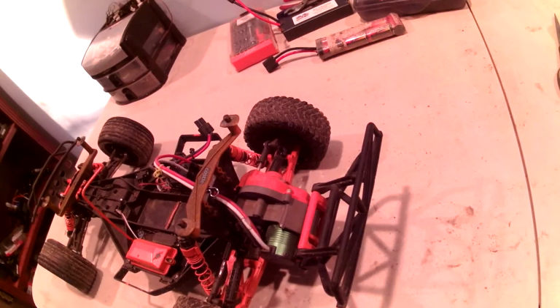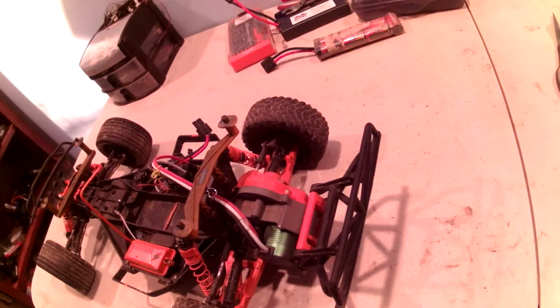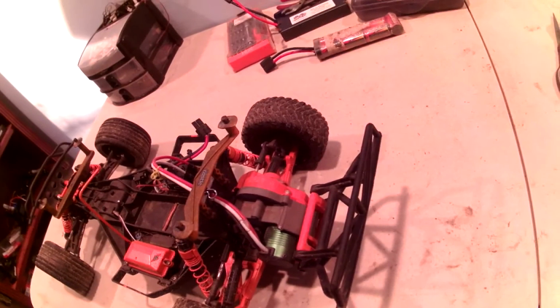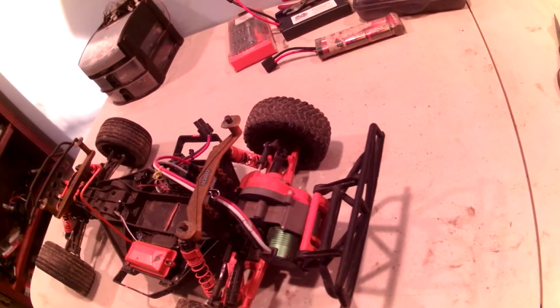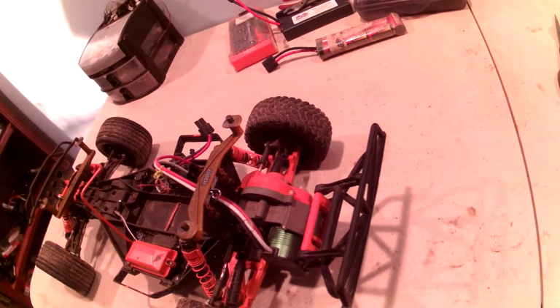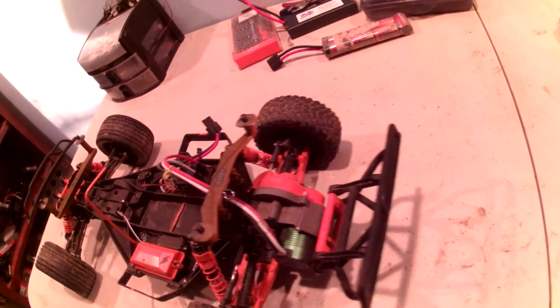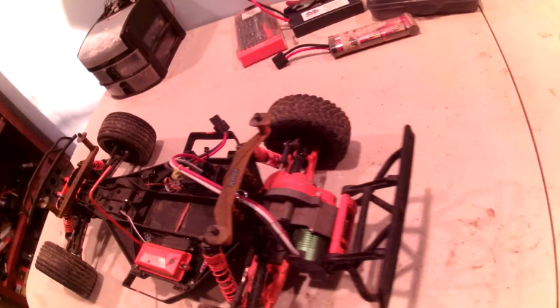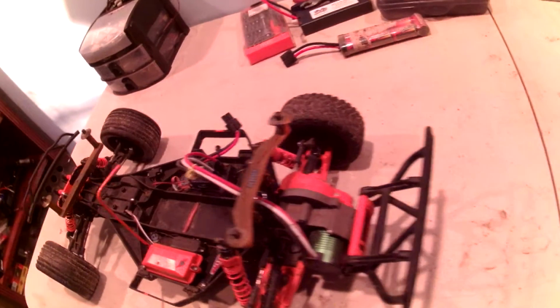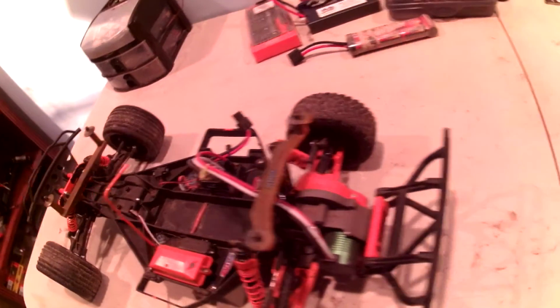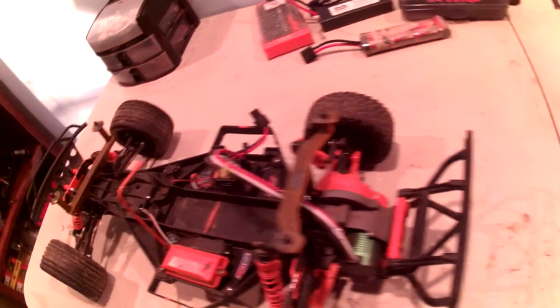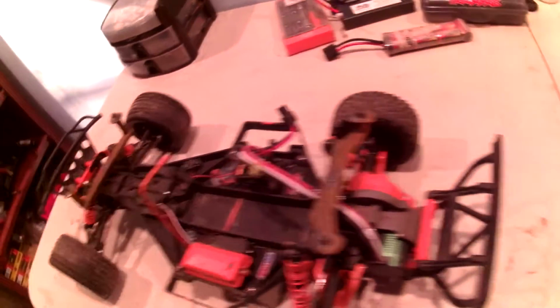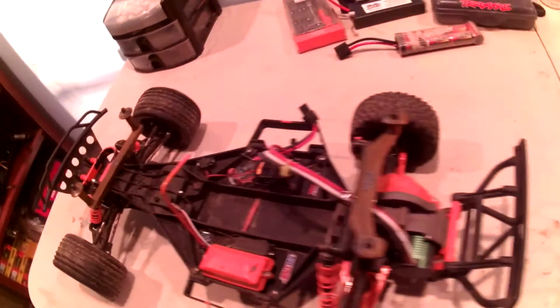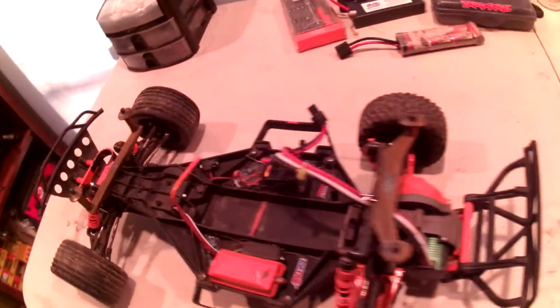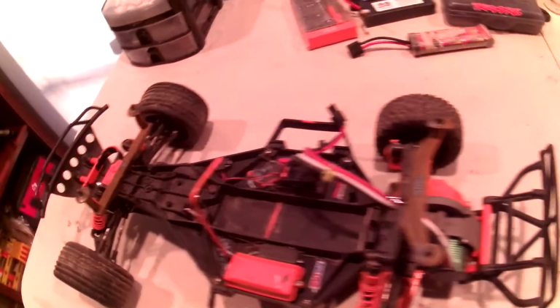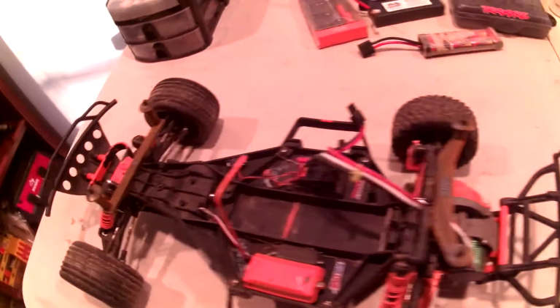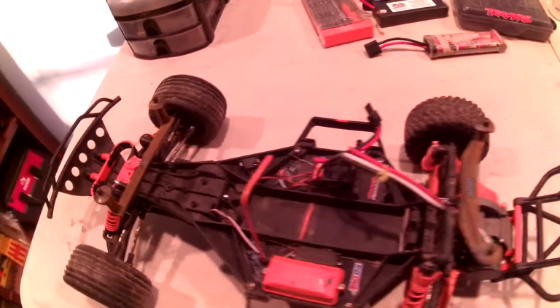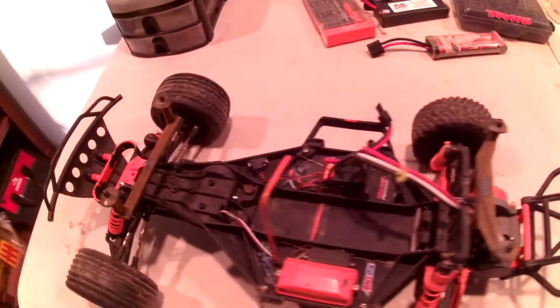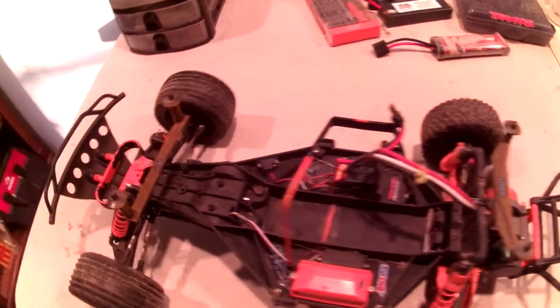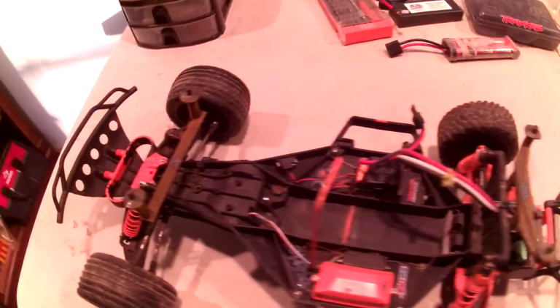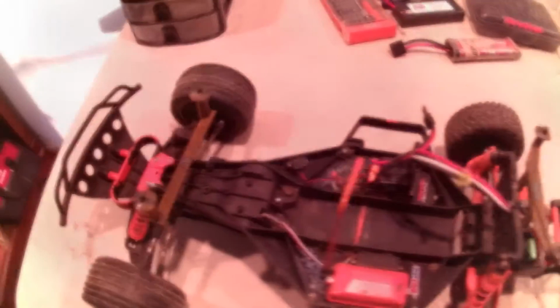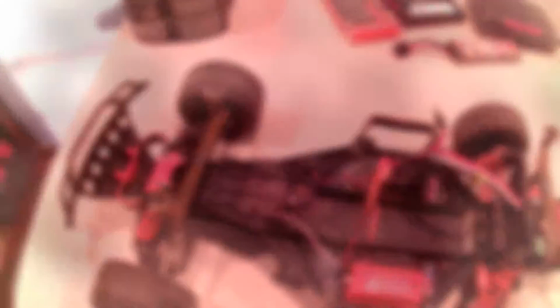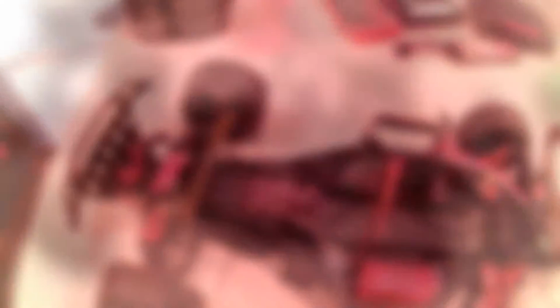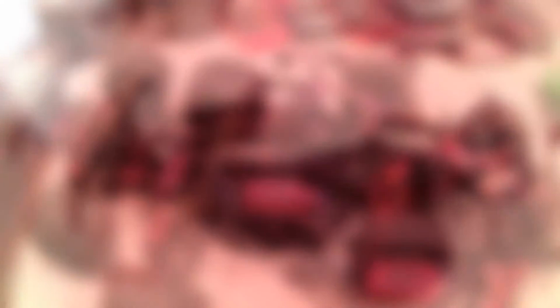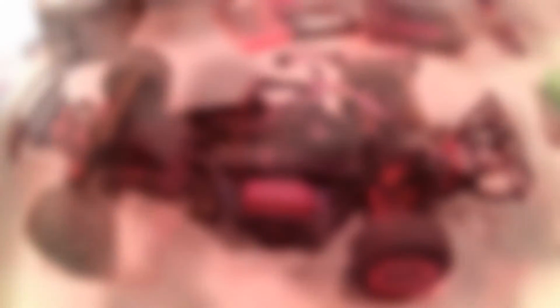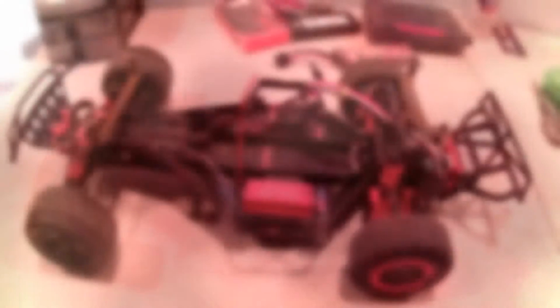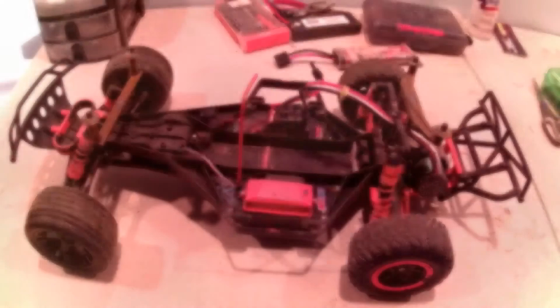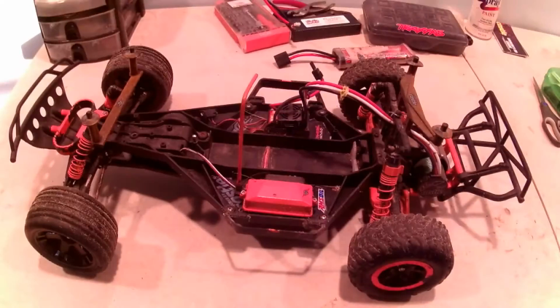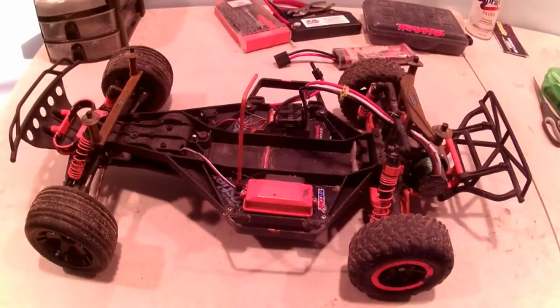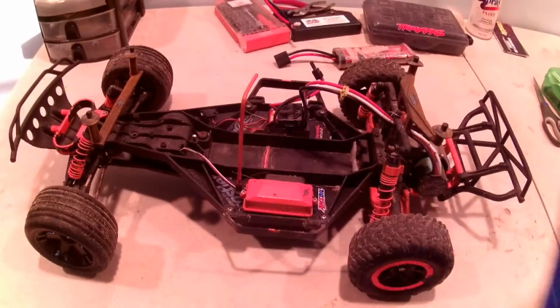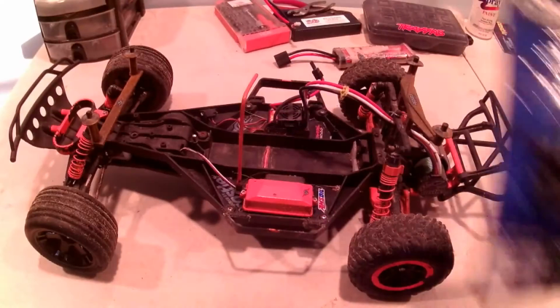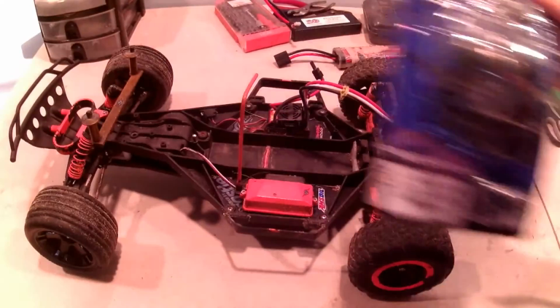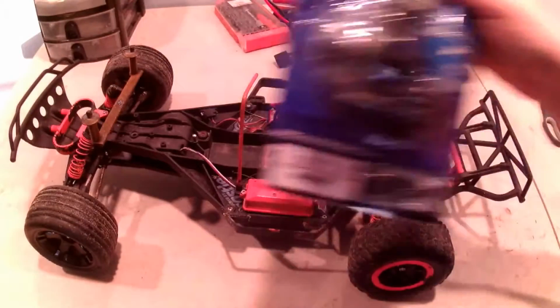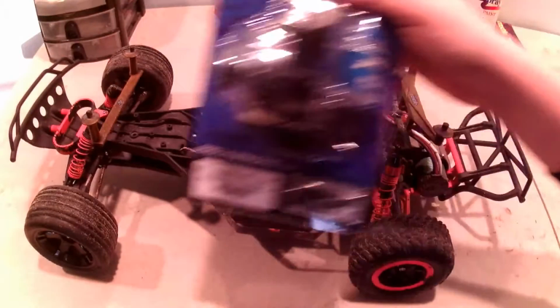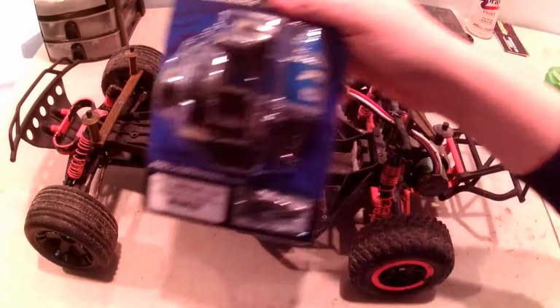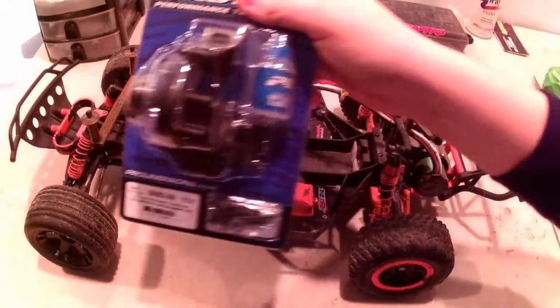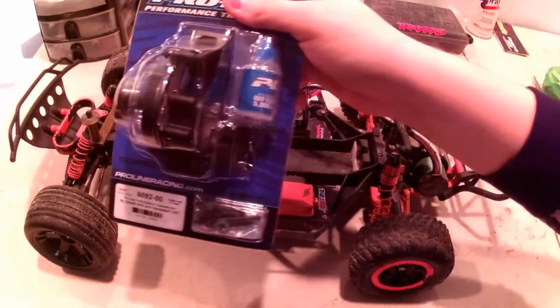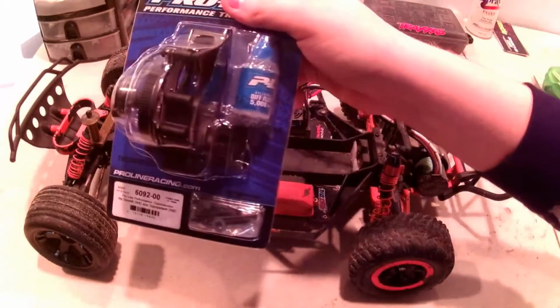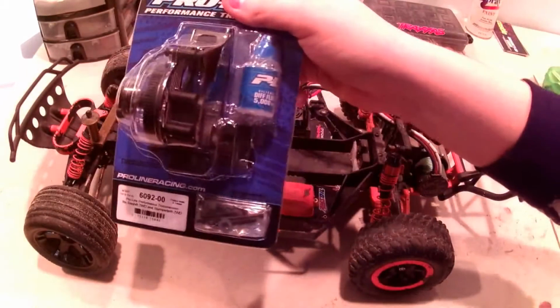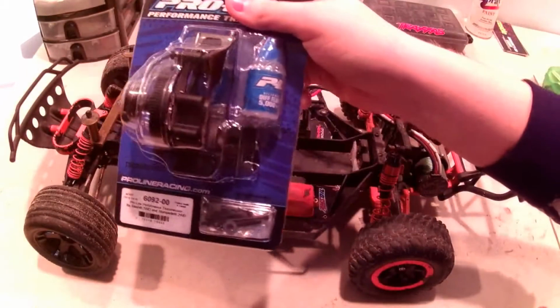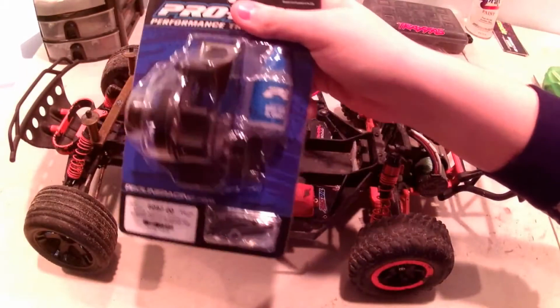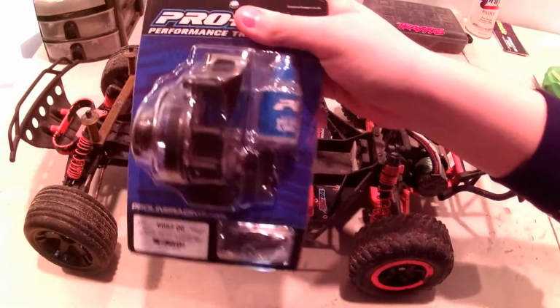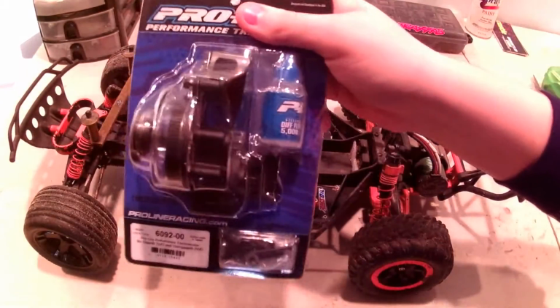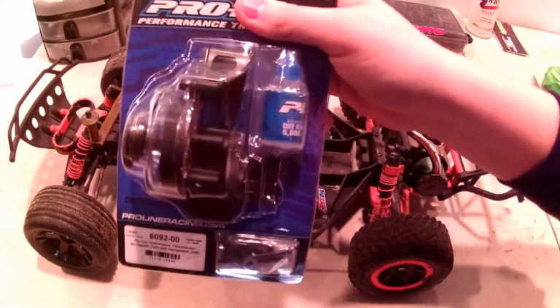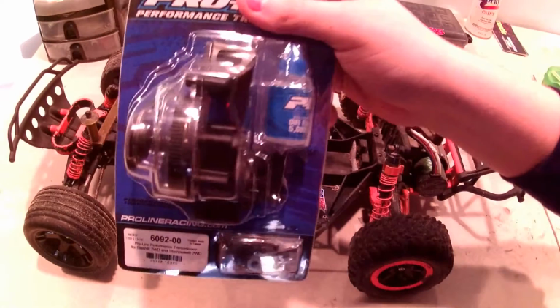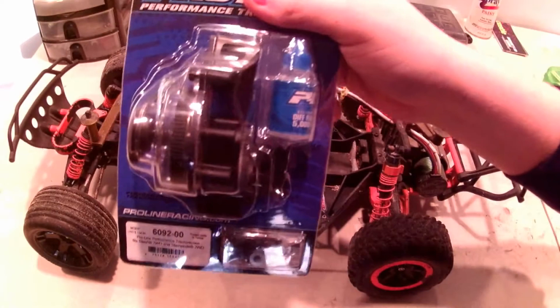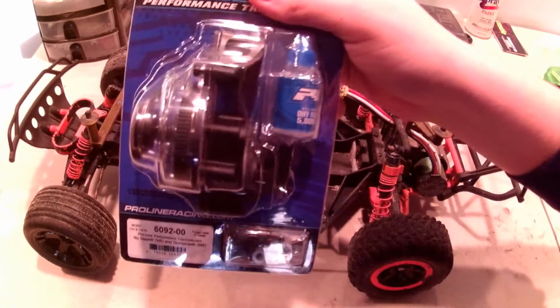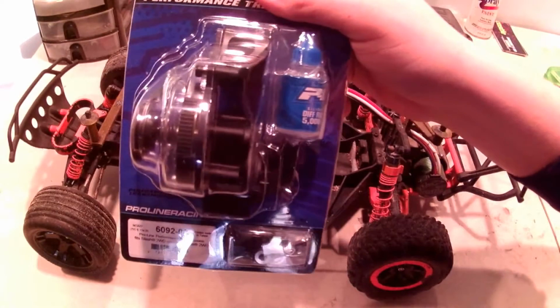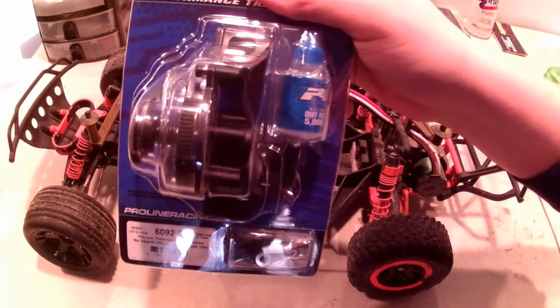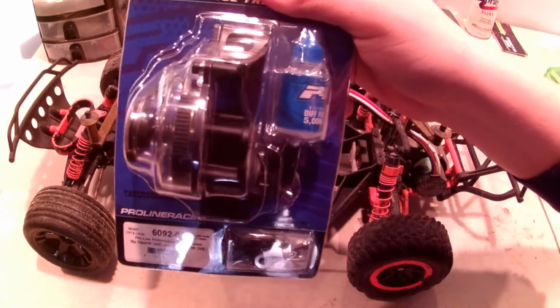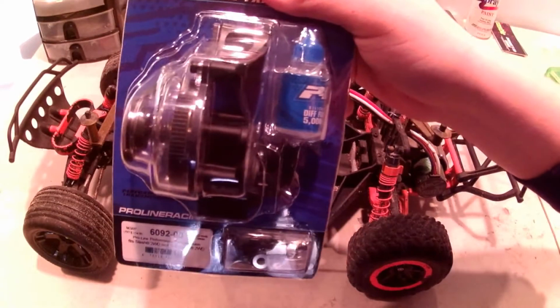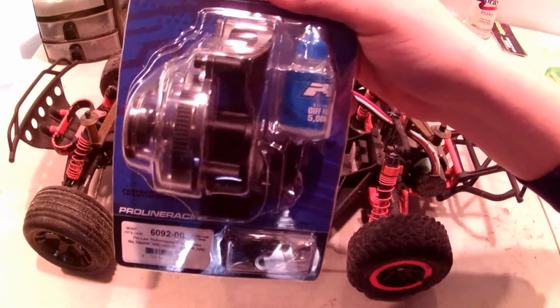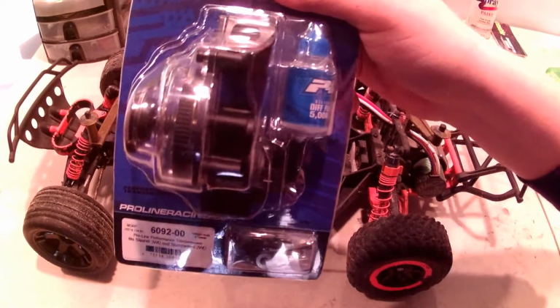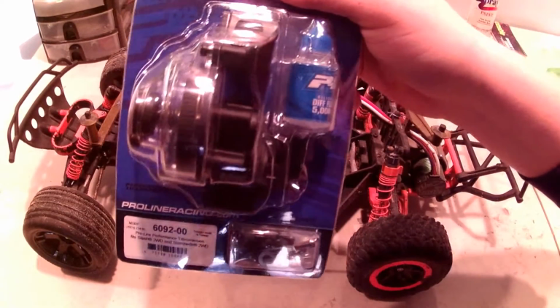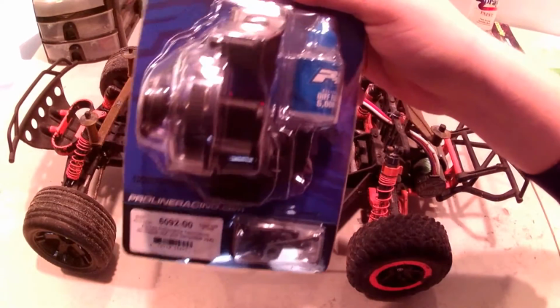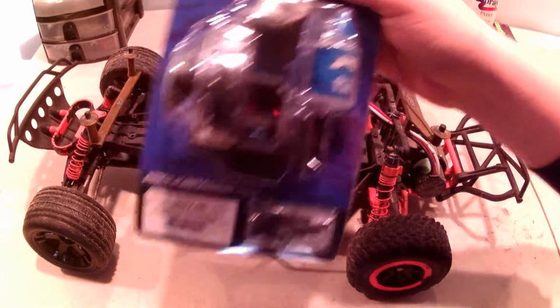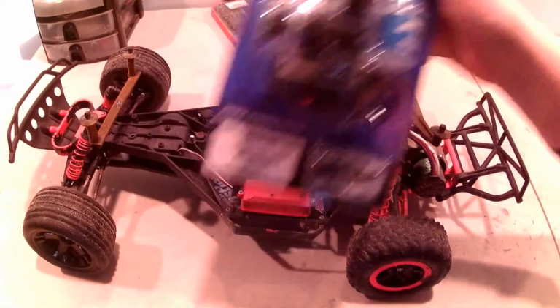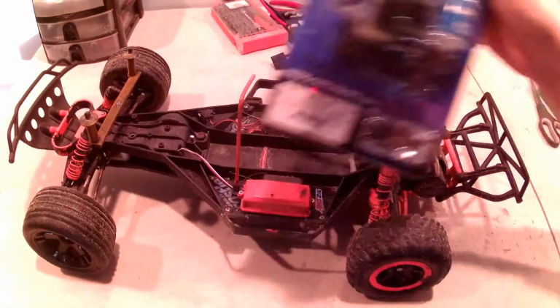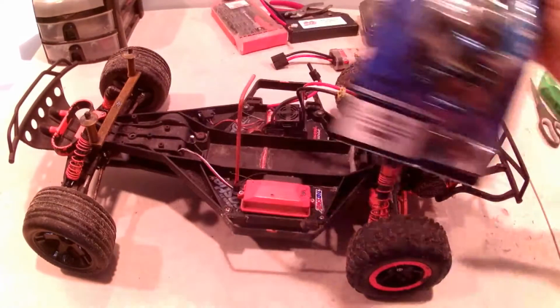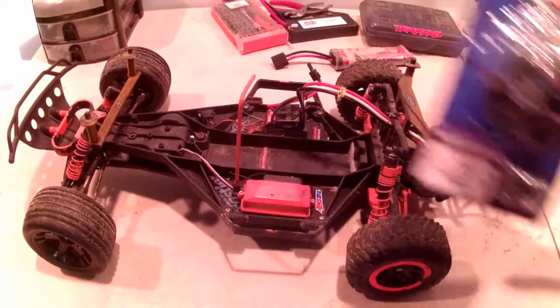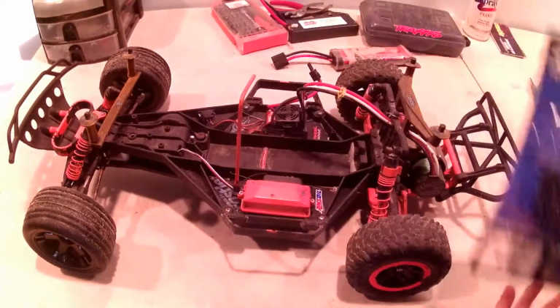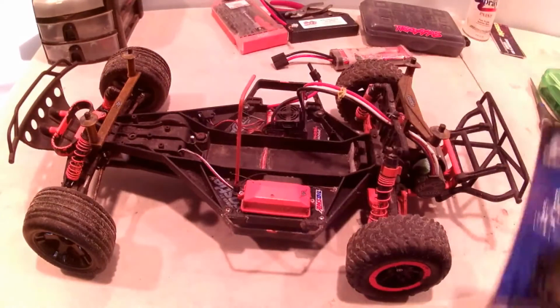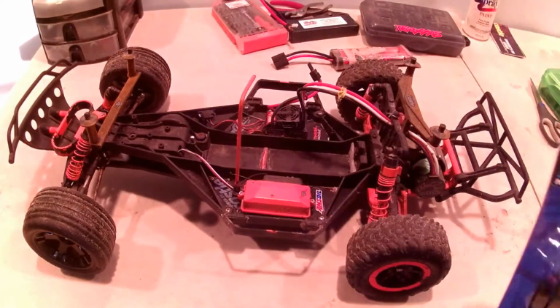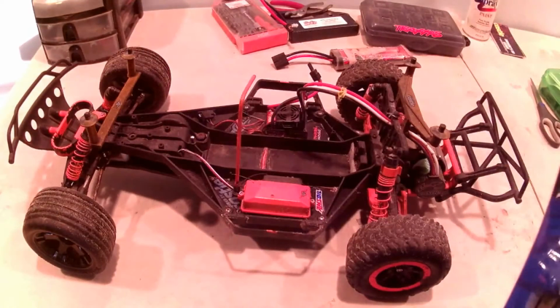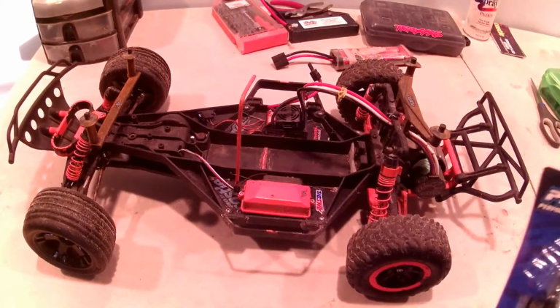Inferno, level 2 upgrade. Today we are going to be installing the ProLine transmission onto Inferno.